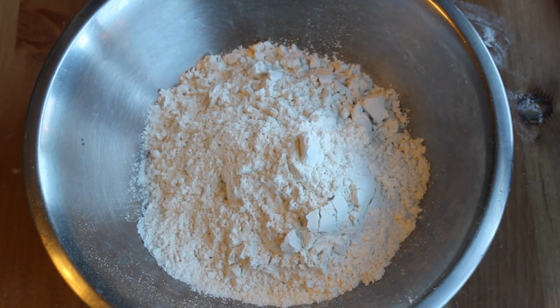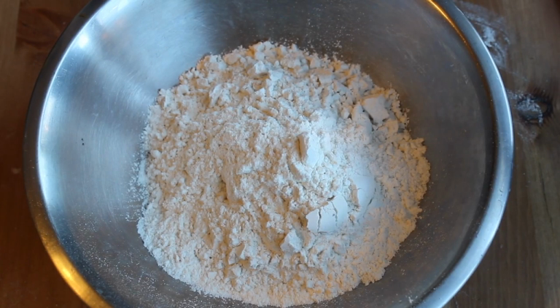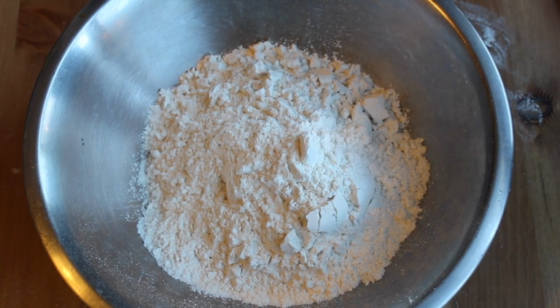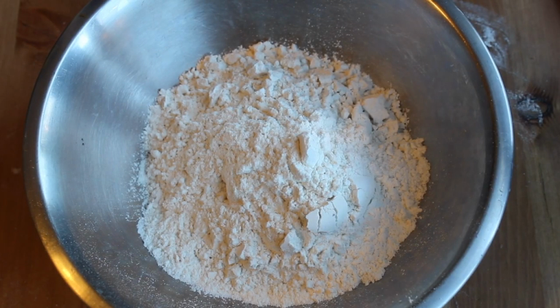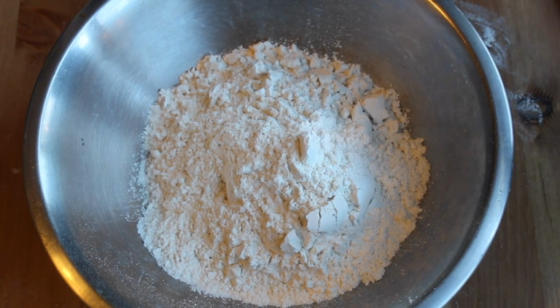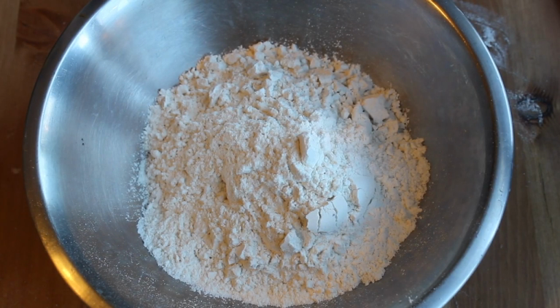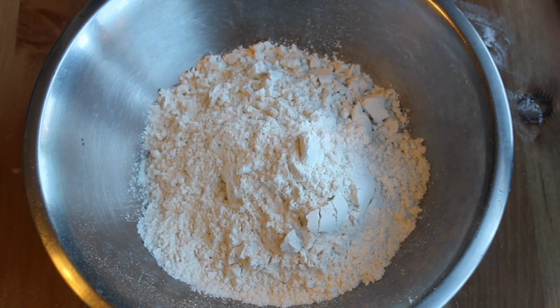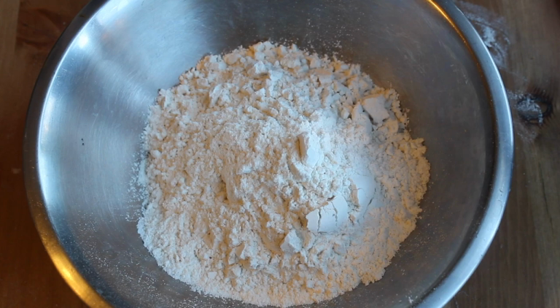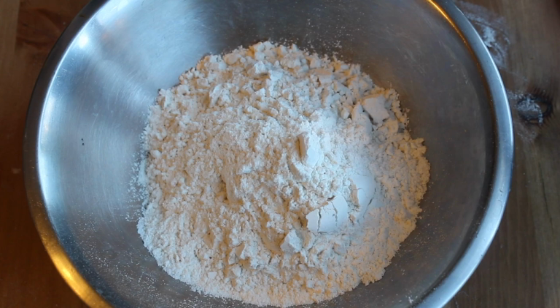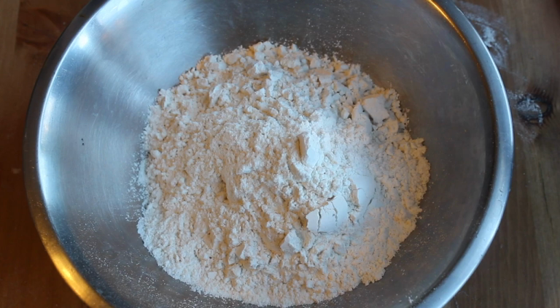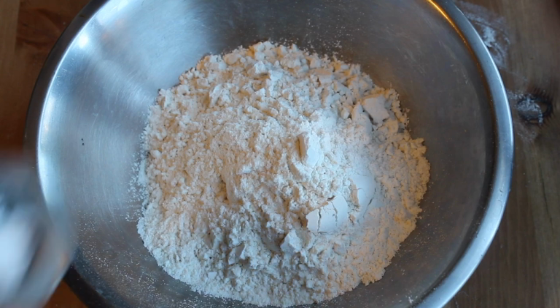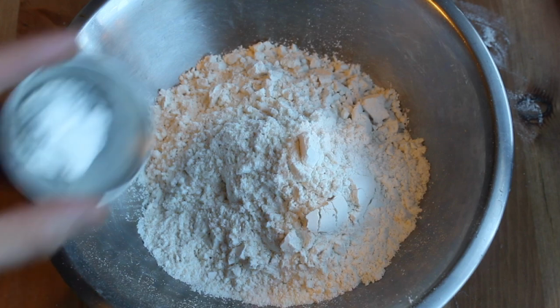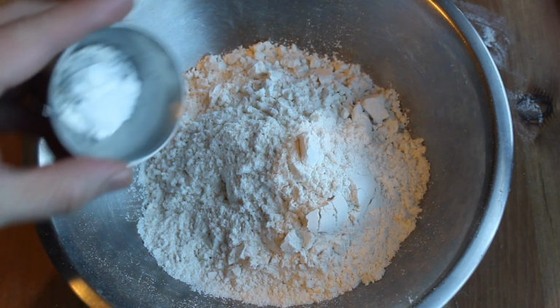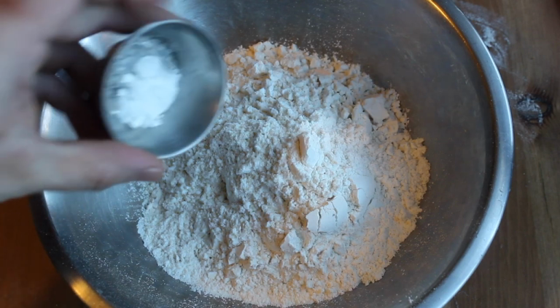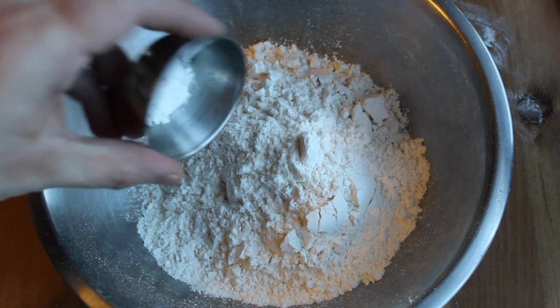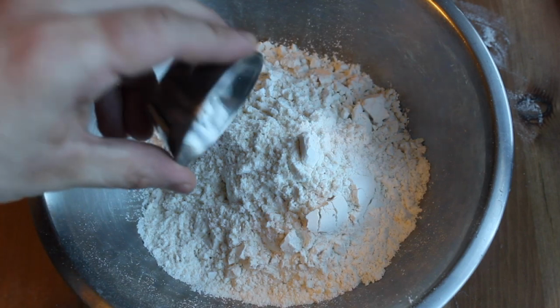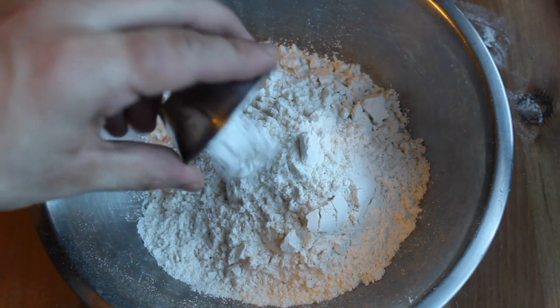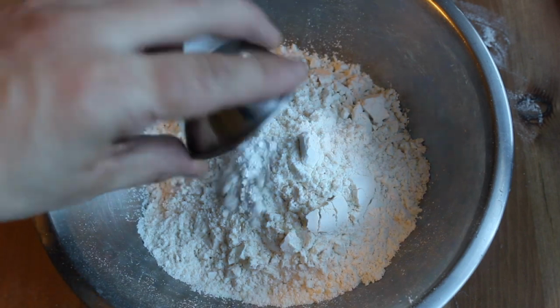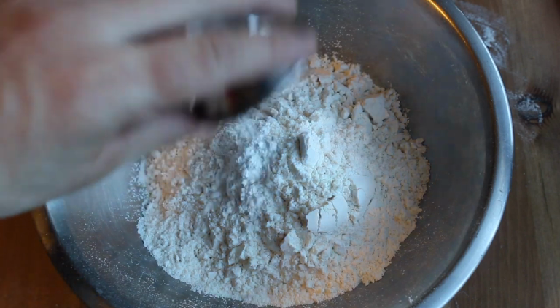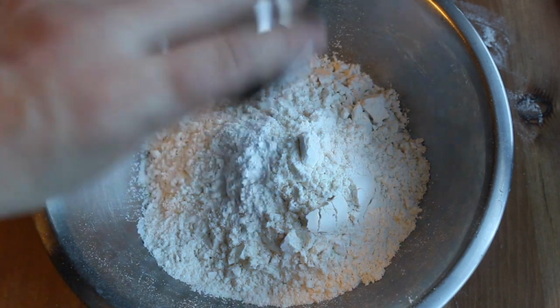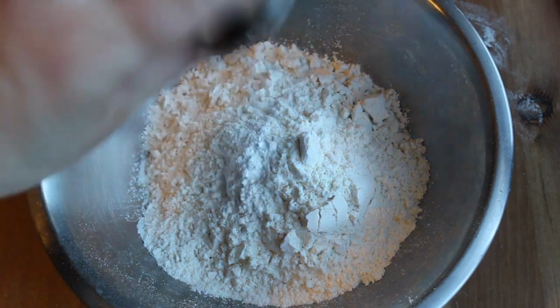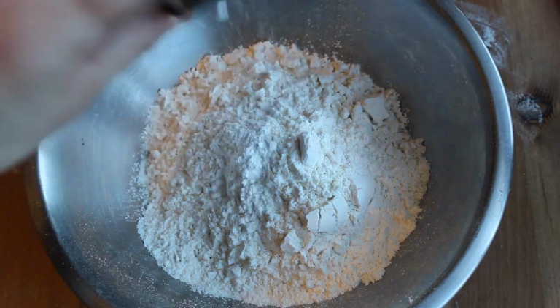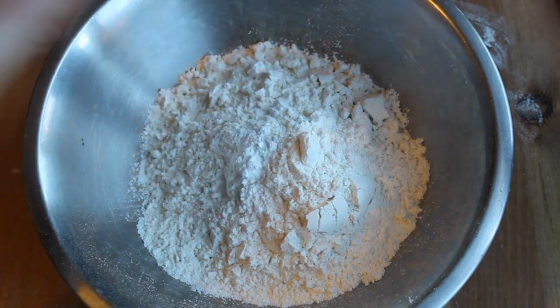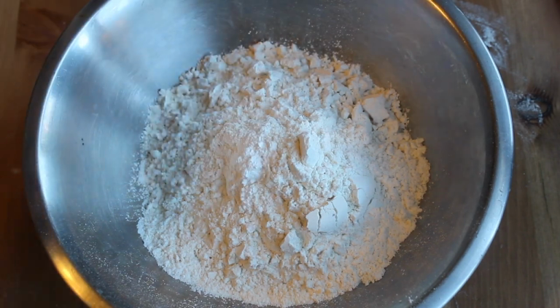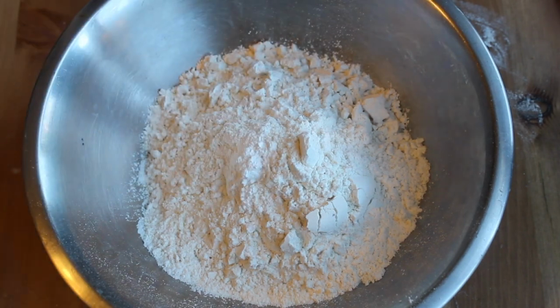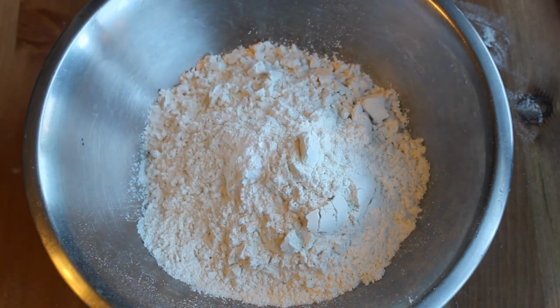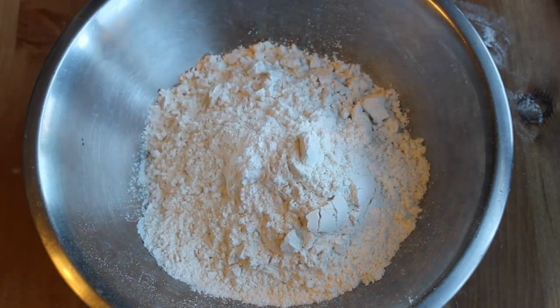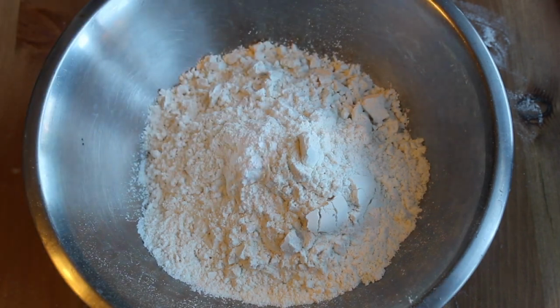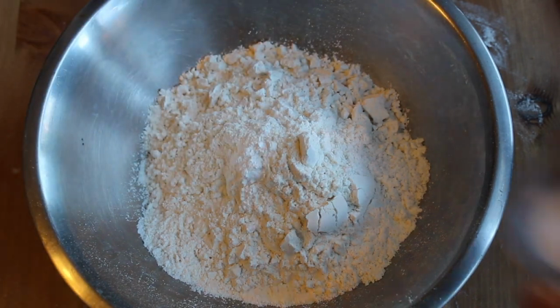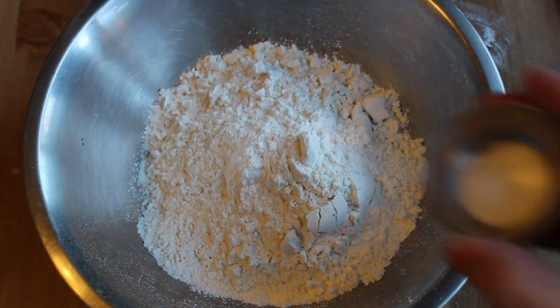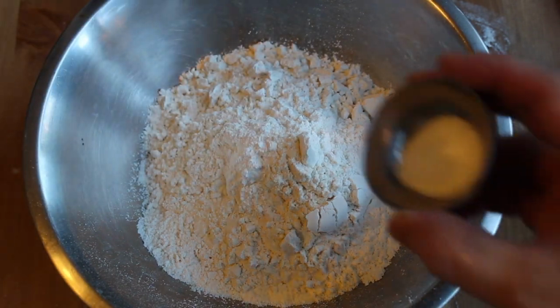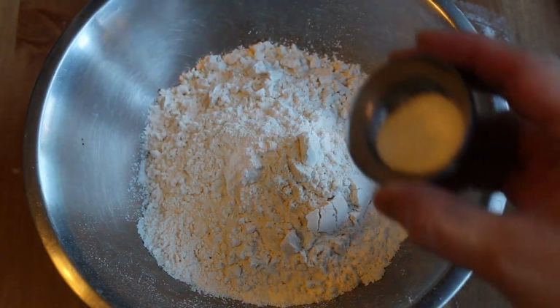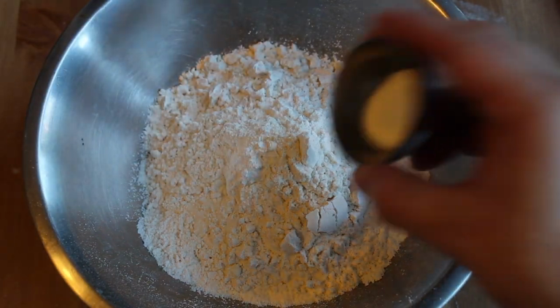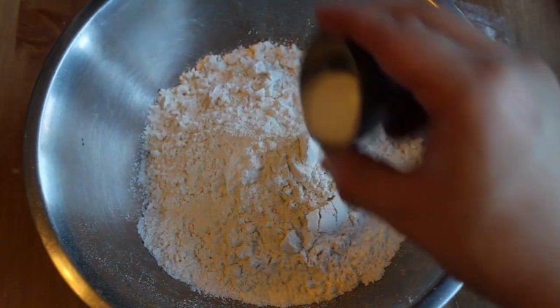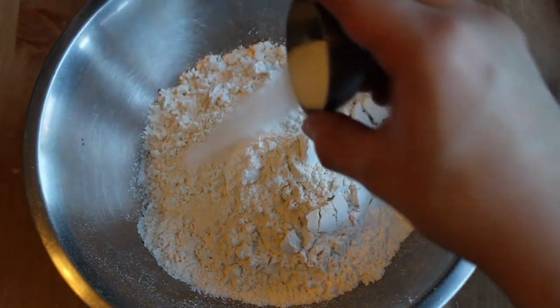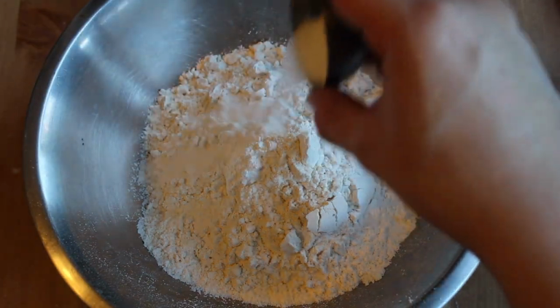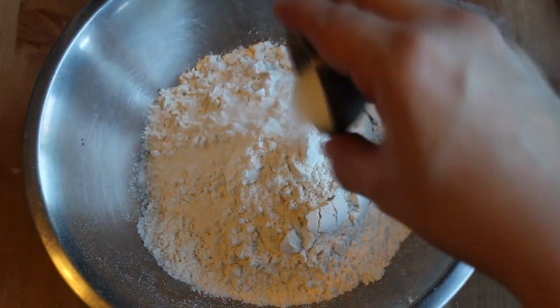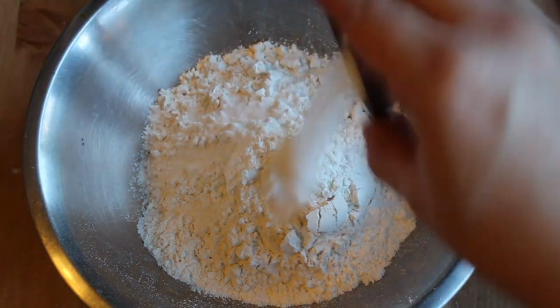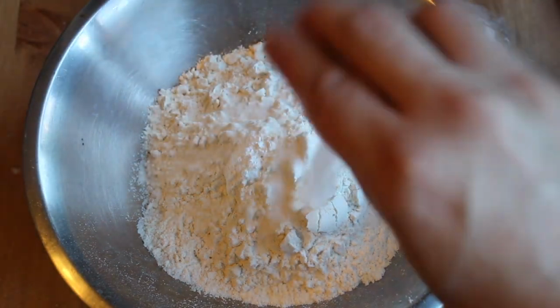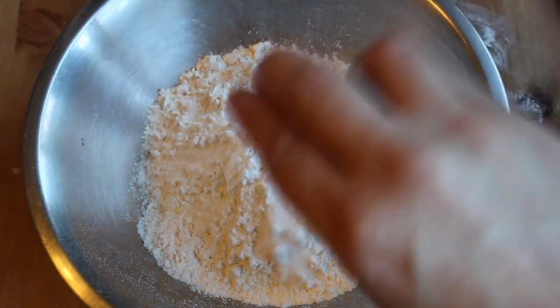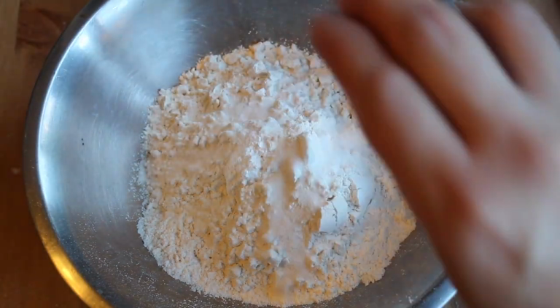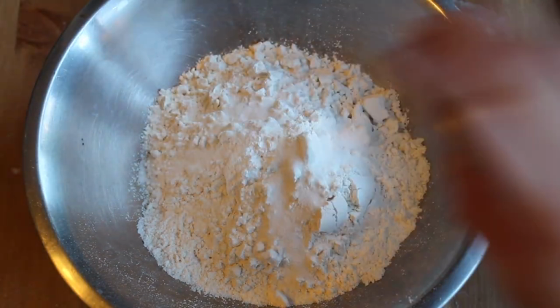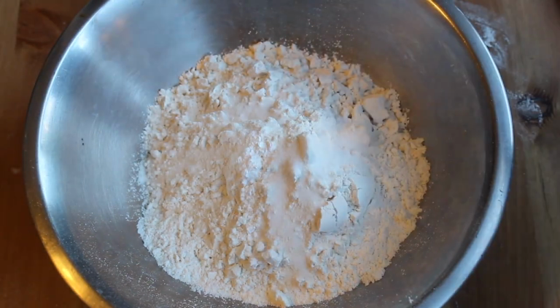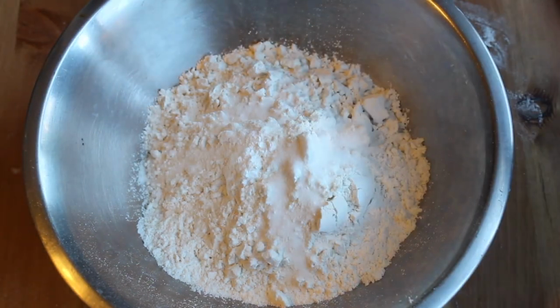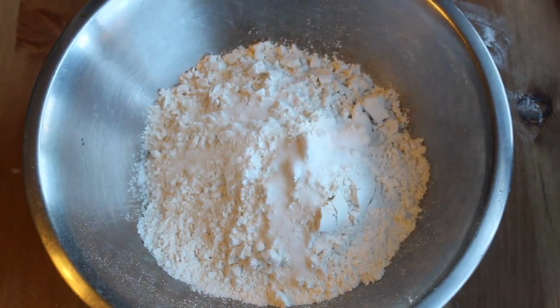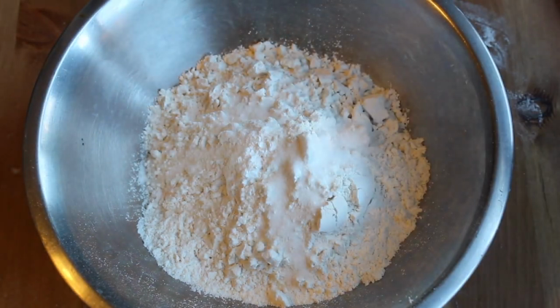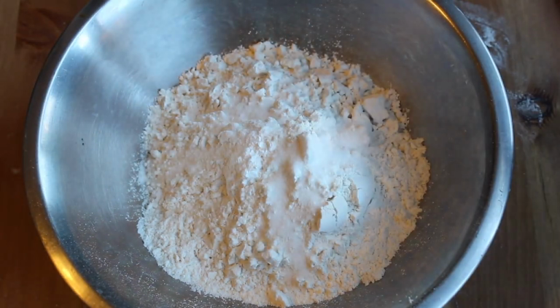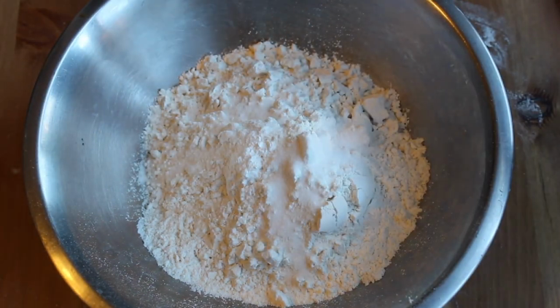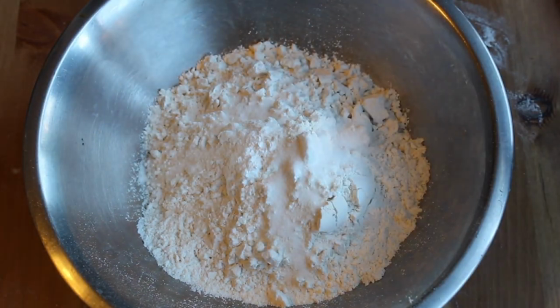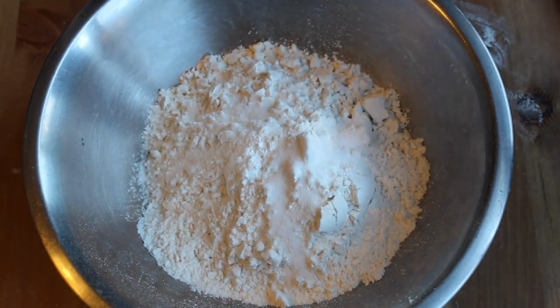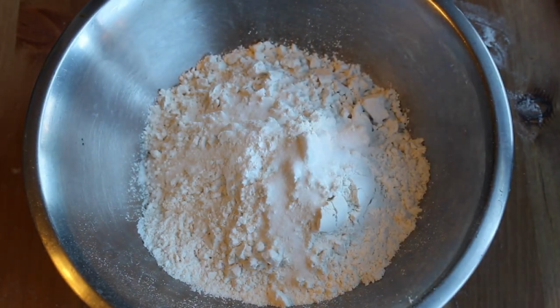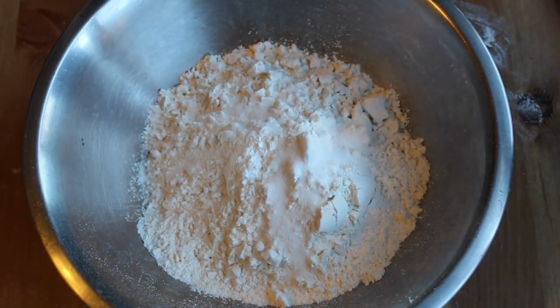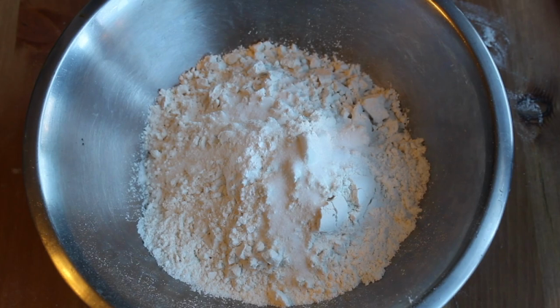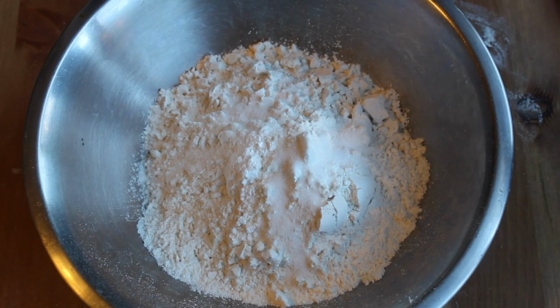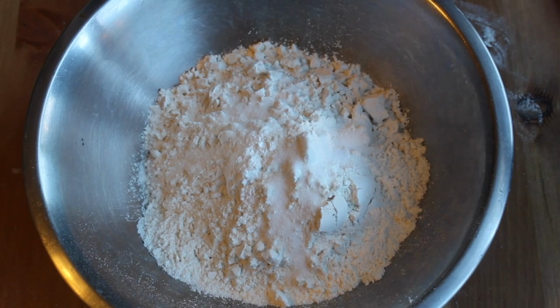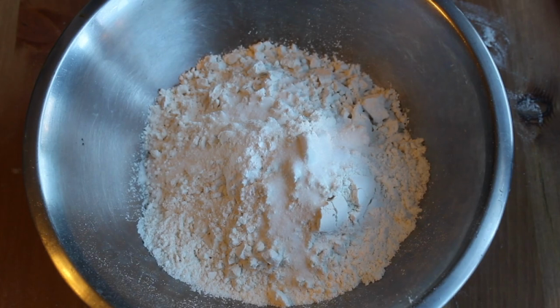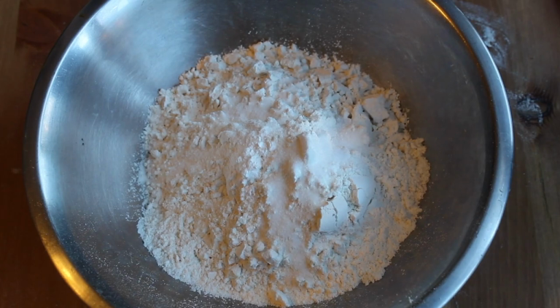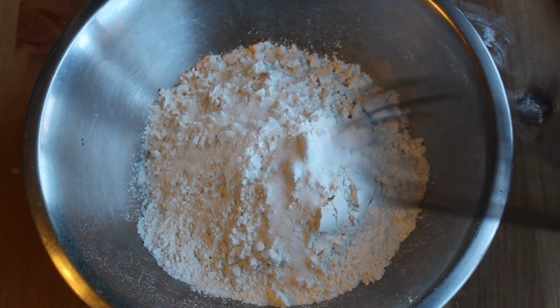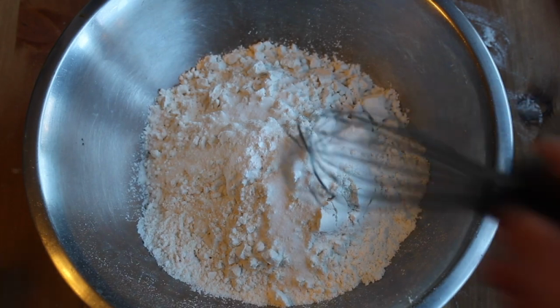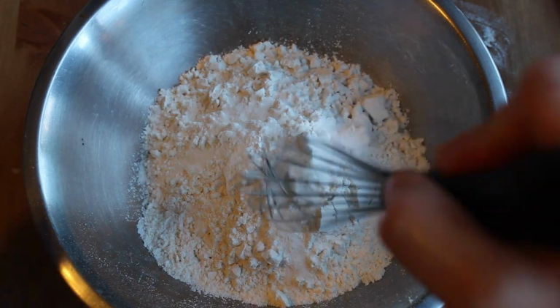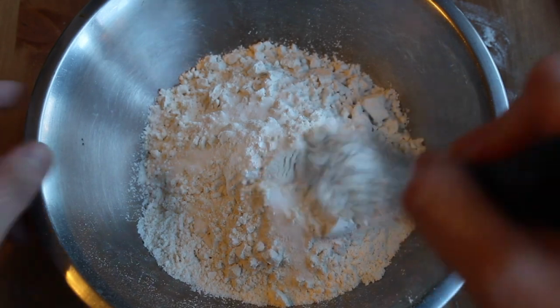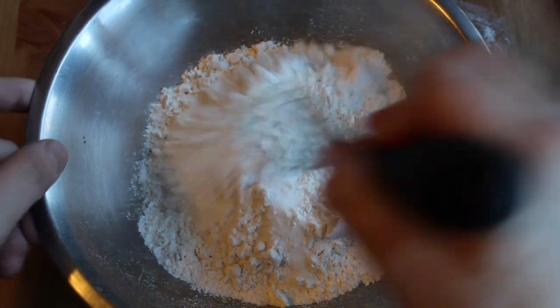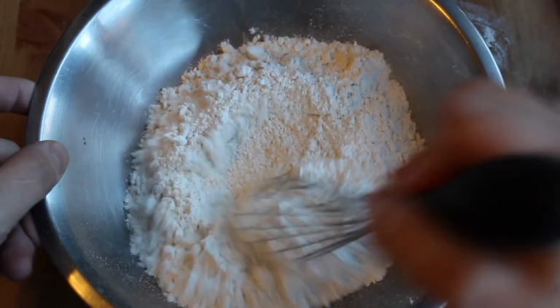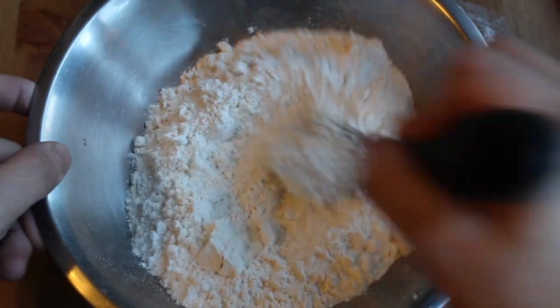For your dried goods, you'll need some flour, baking powder, and a little bit of salt. Whisk to combine.